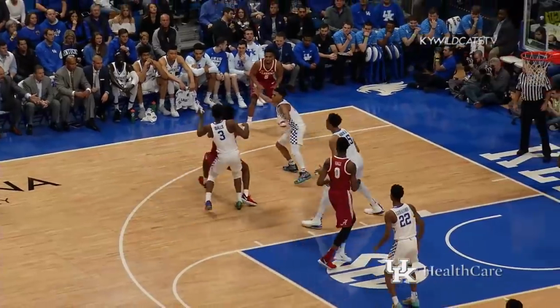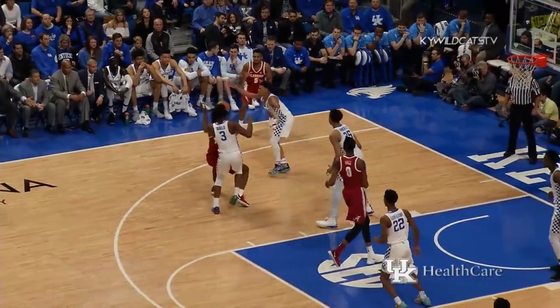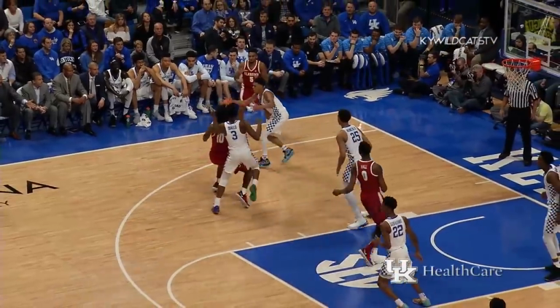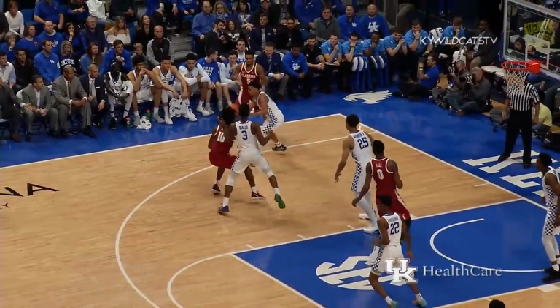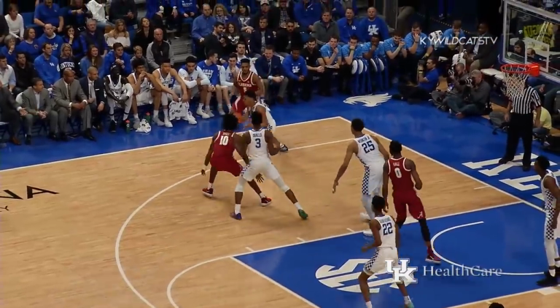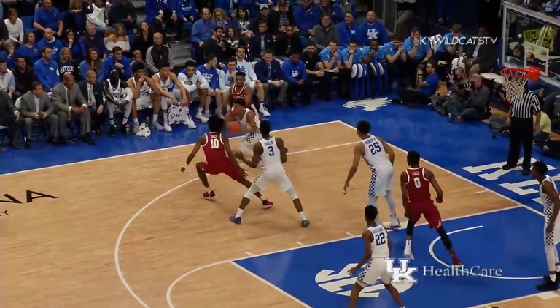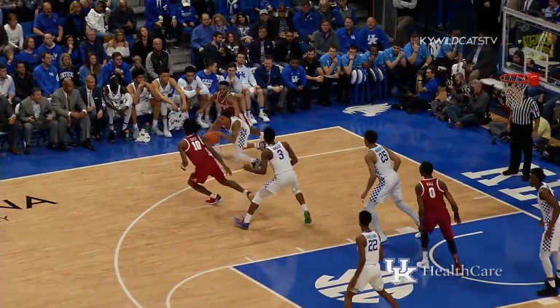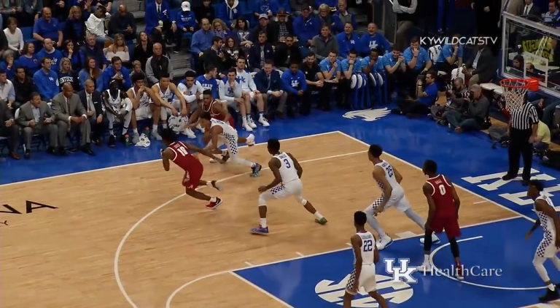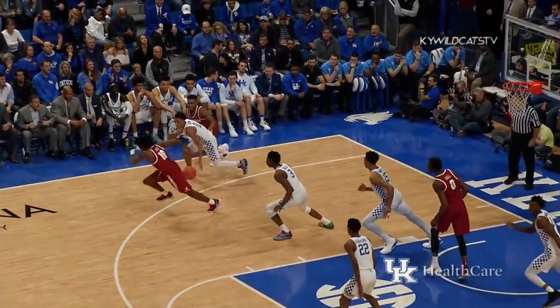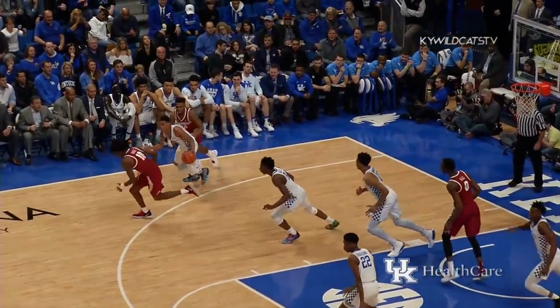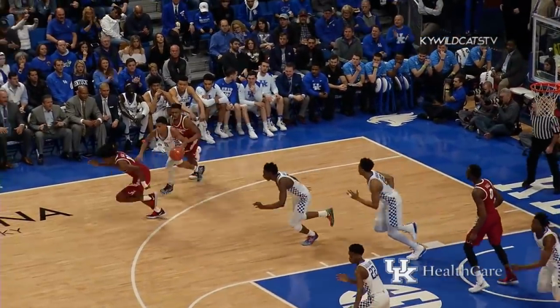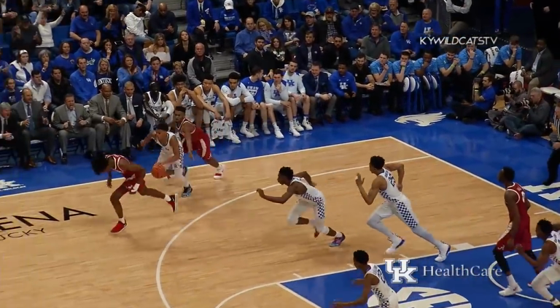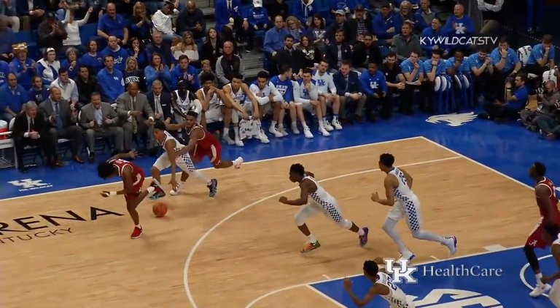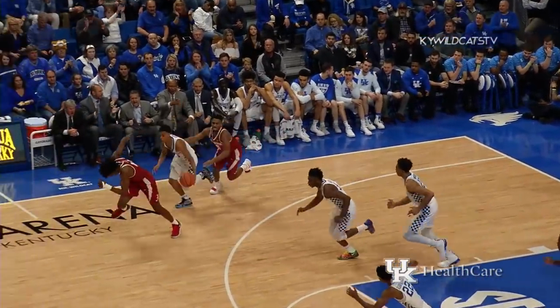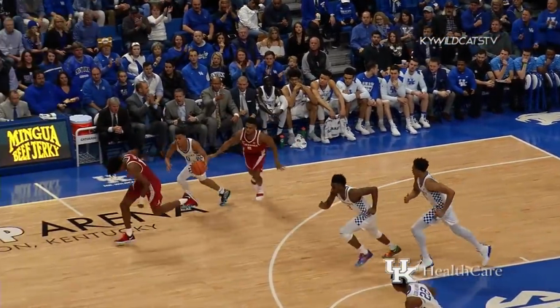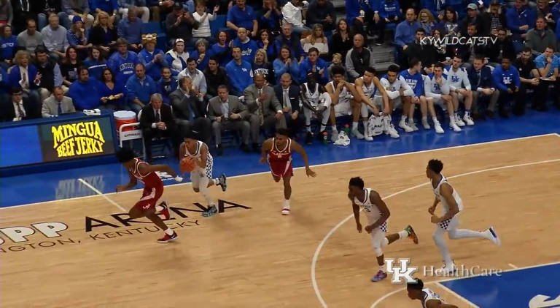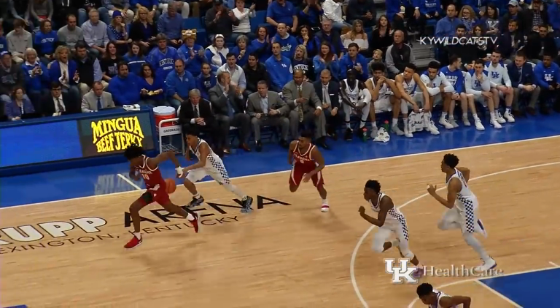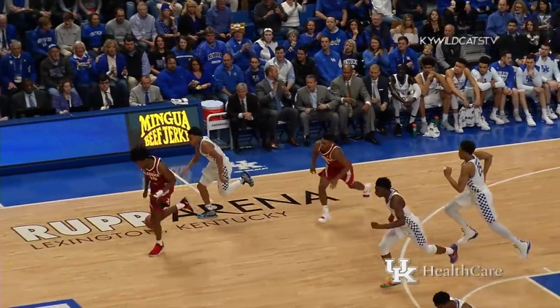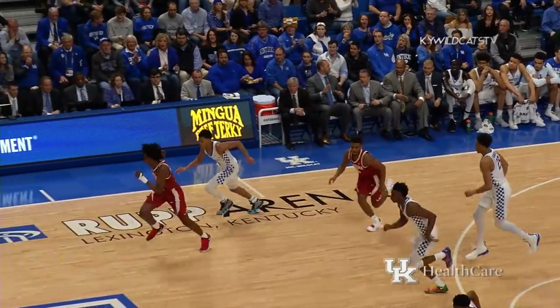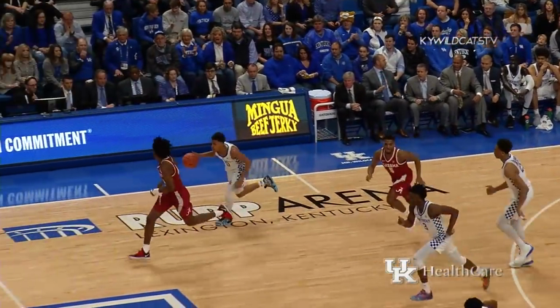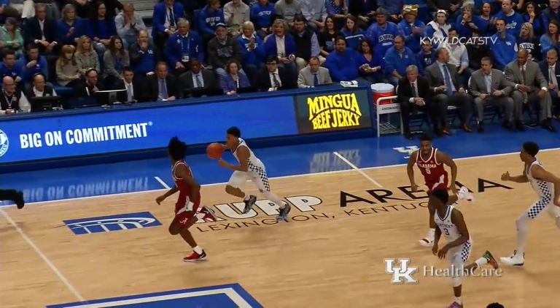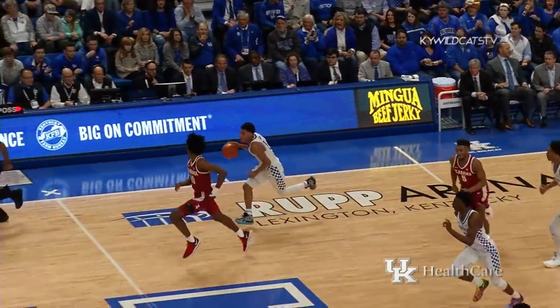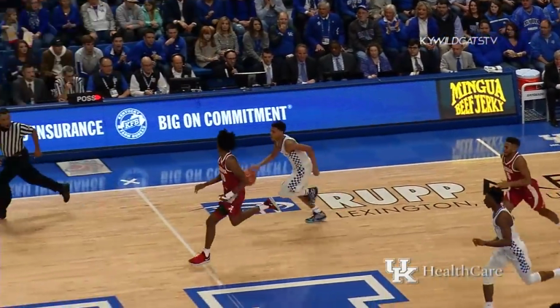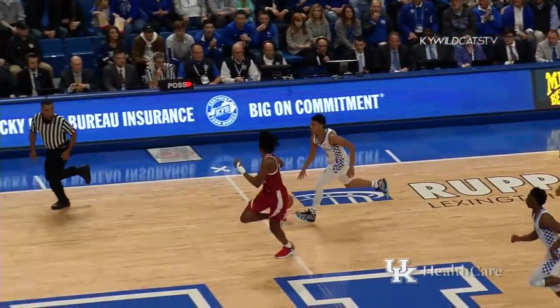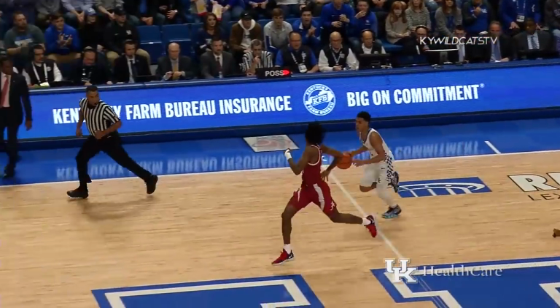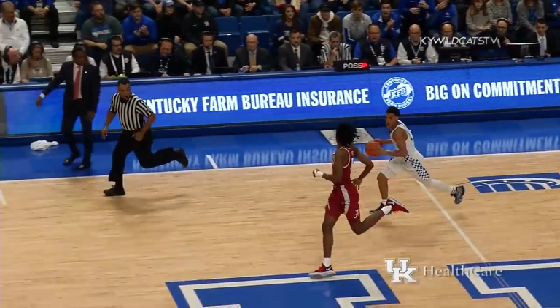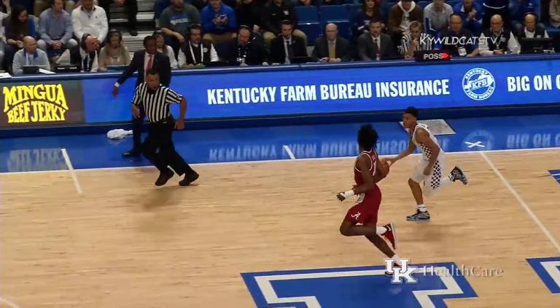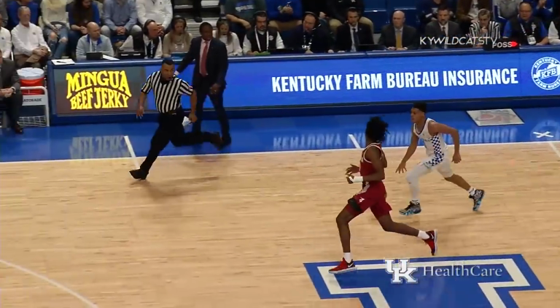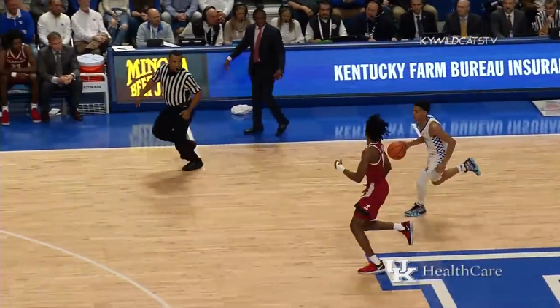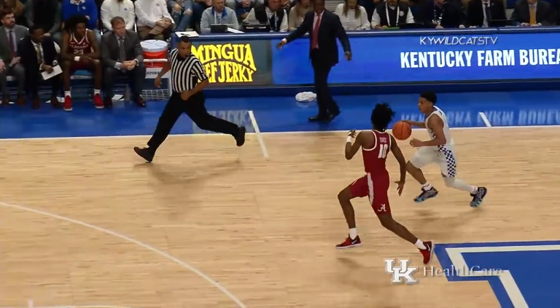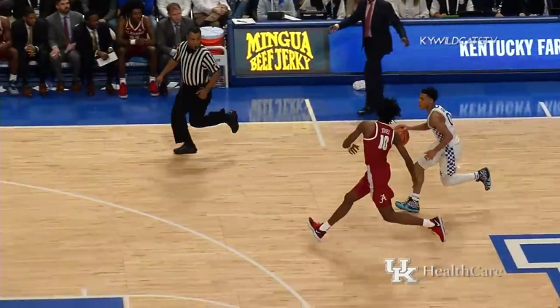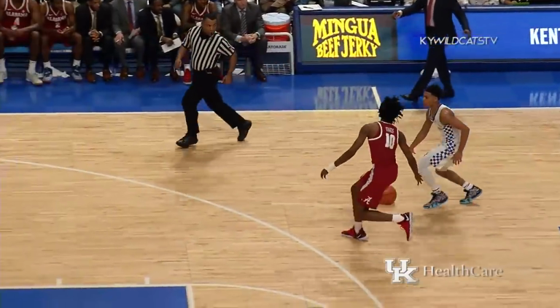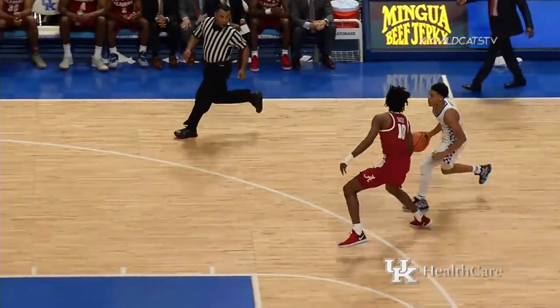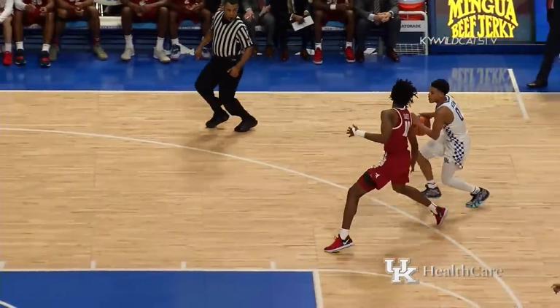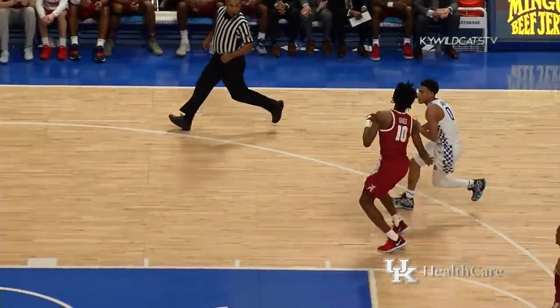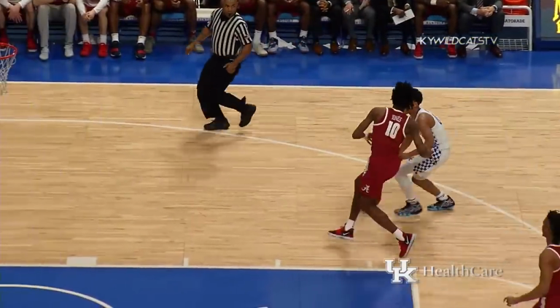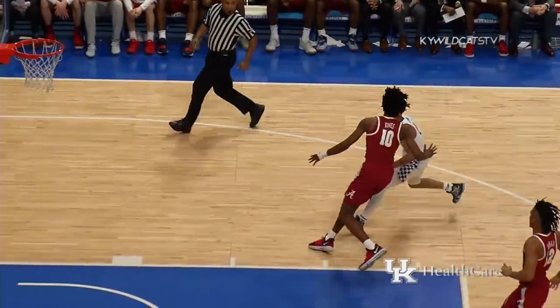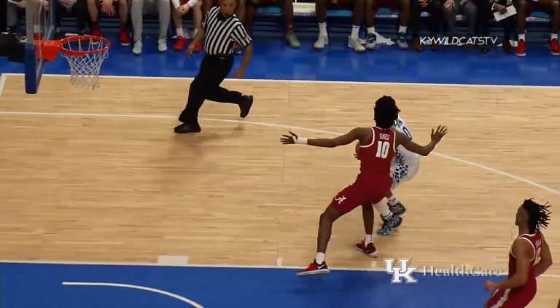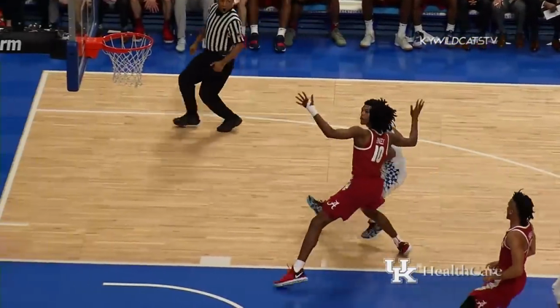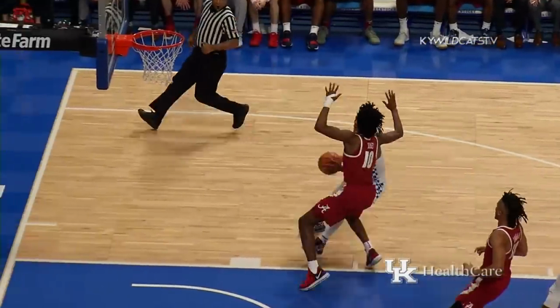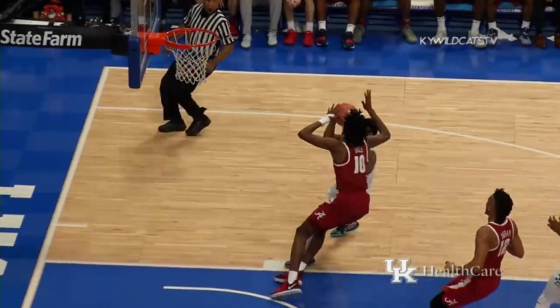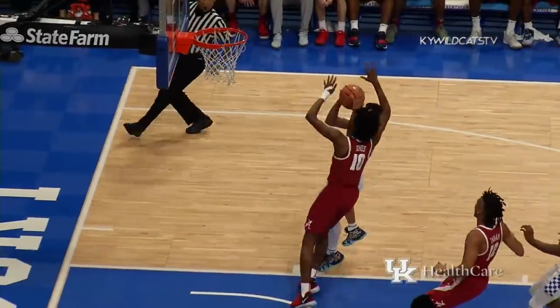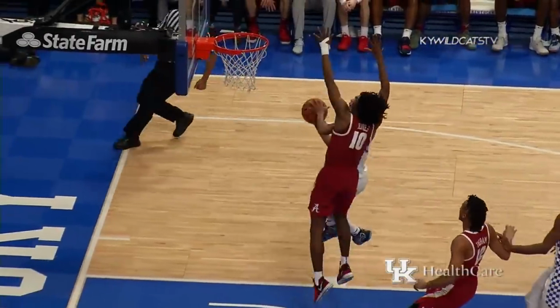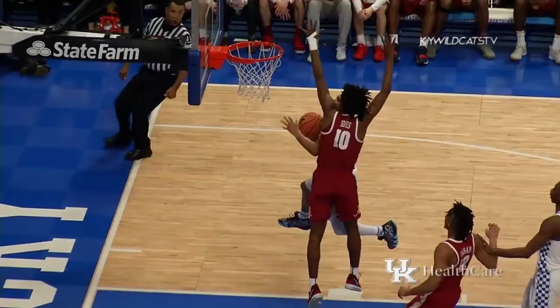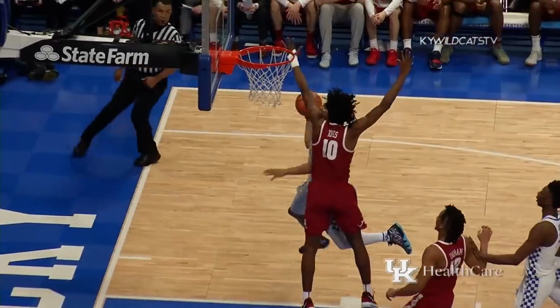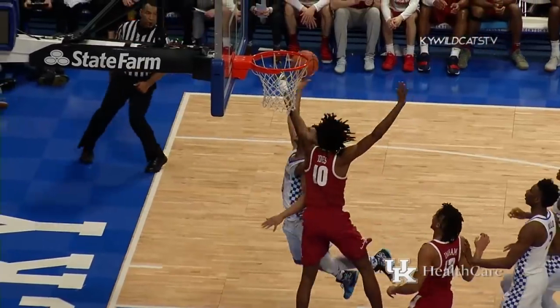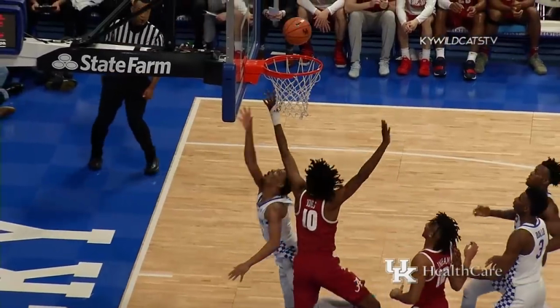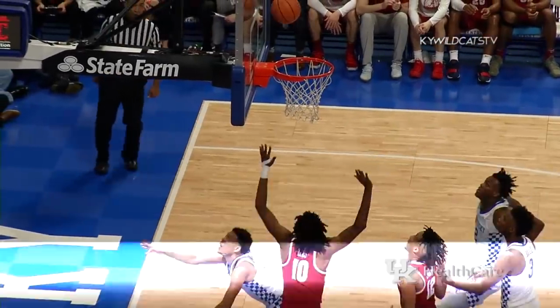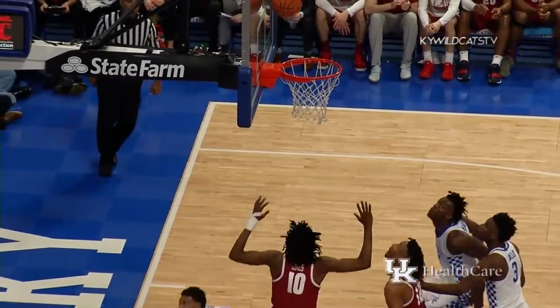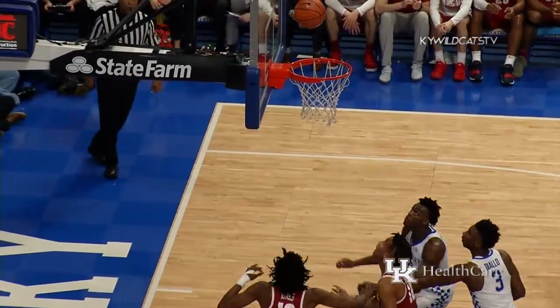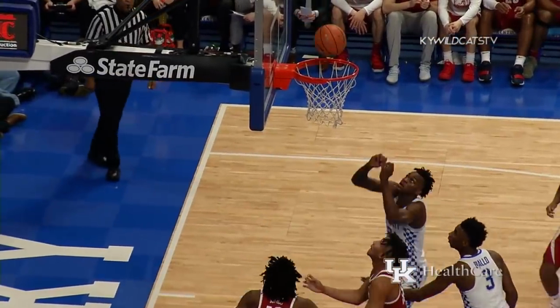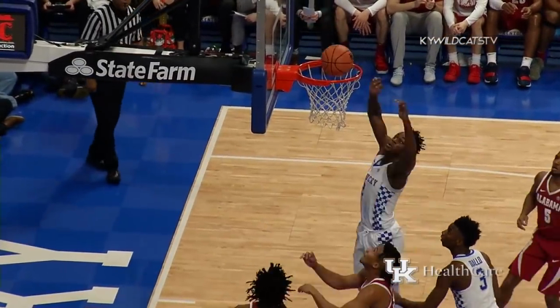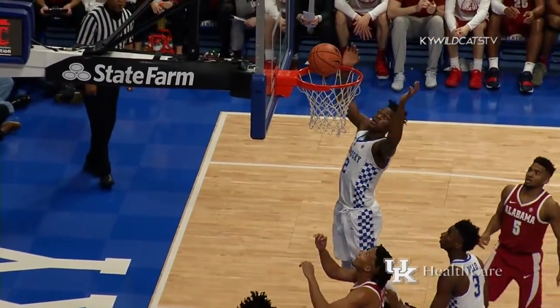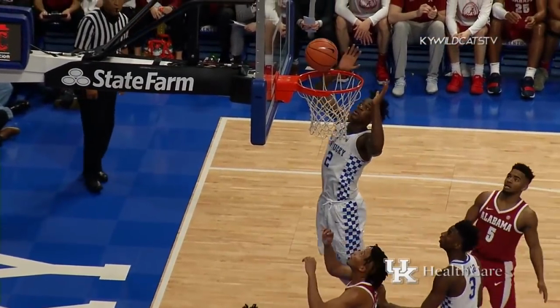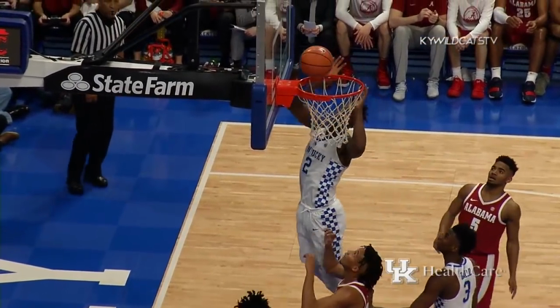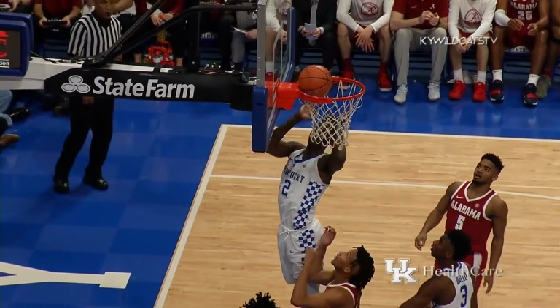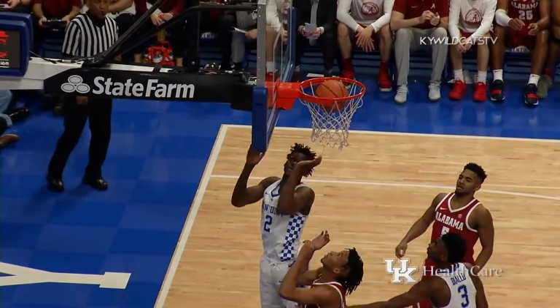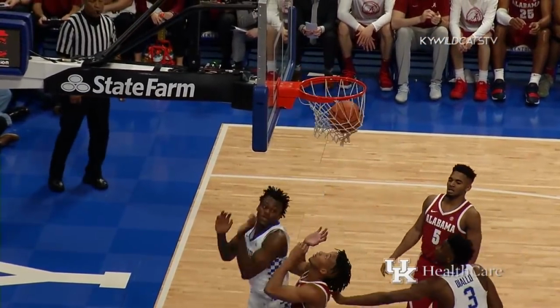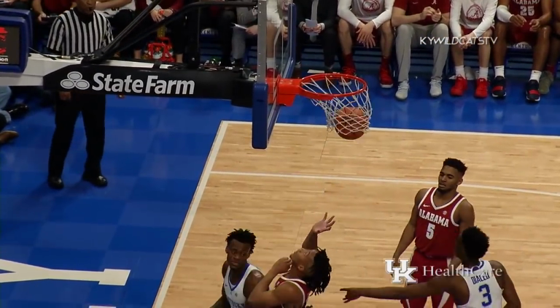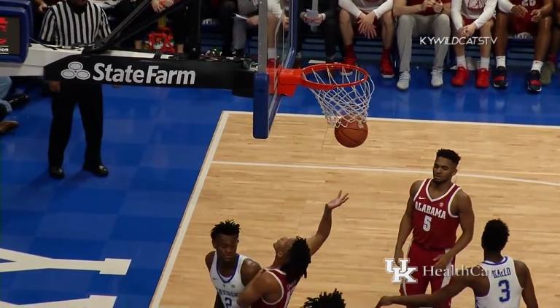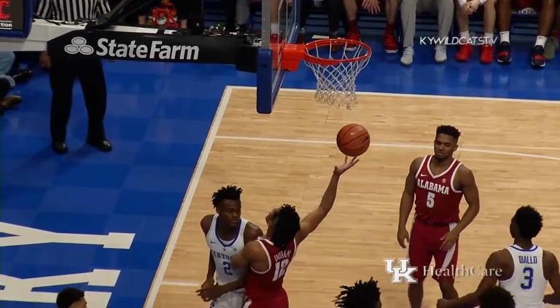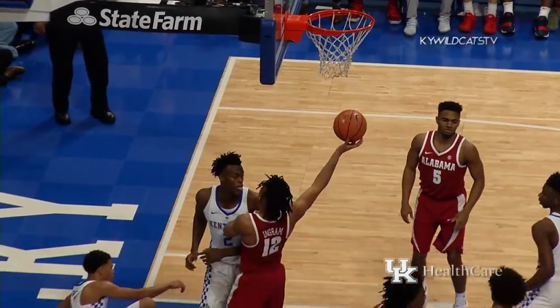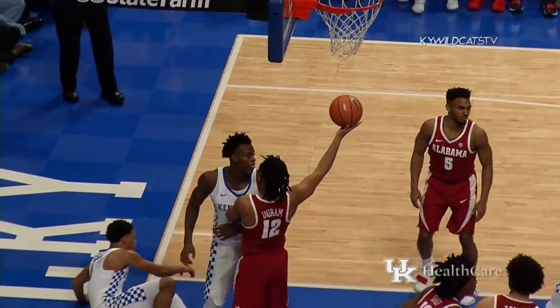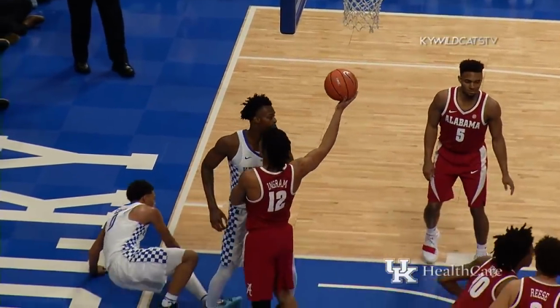Jones gives it to Johnson — tried to give it to Johnson — a steal by Green! Down in that left corner, quad eight drives right to the basket, flips up the runner, and goes in!